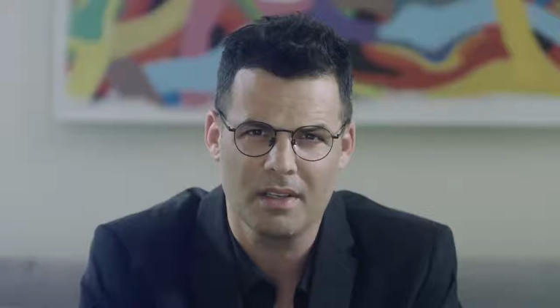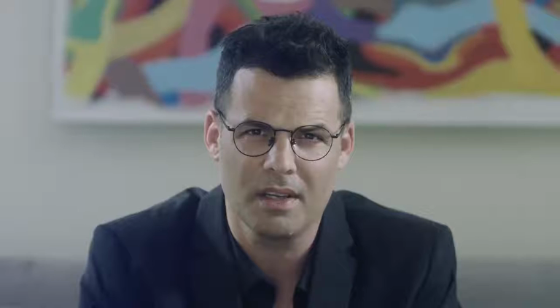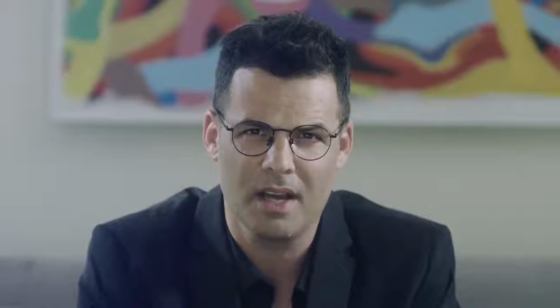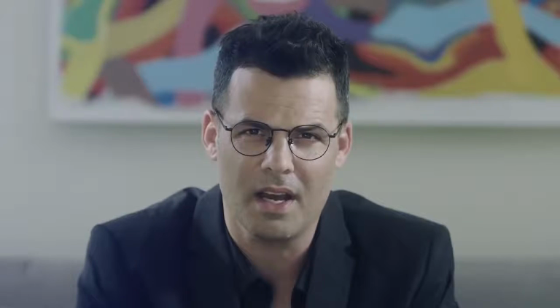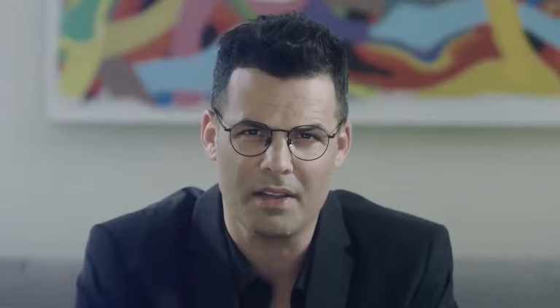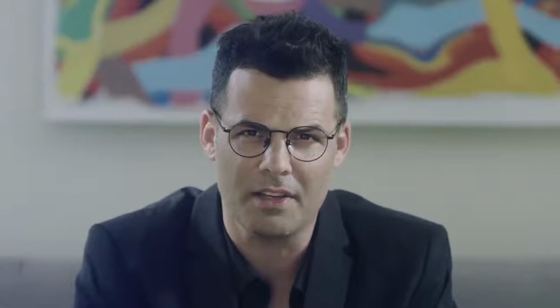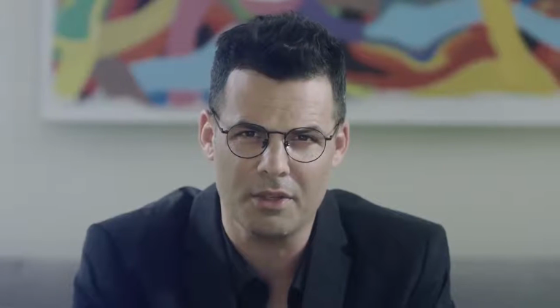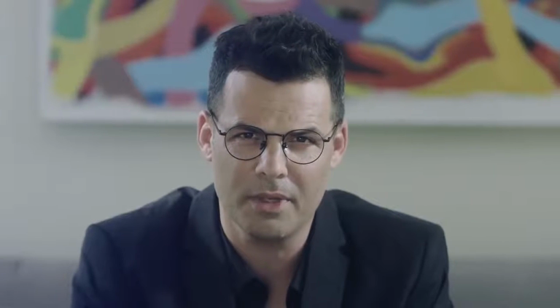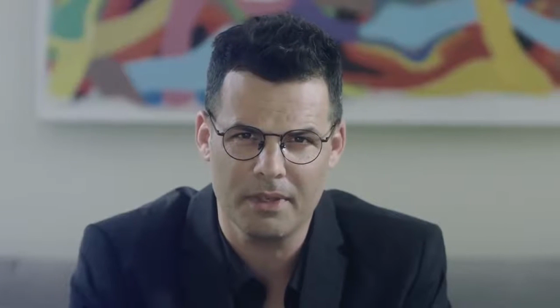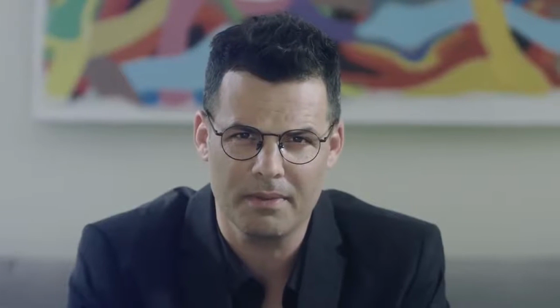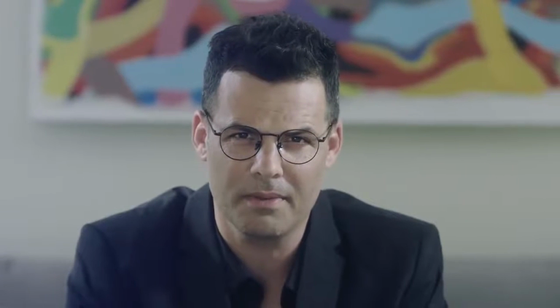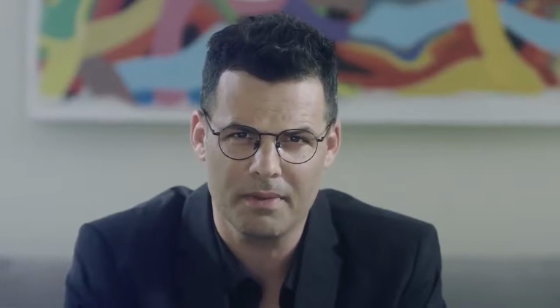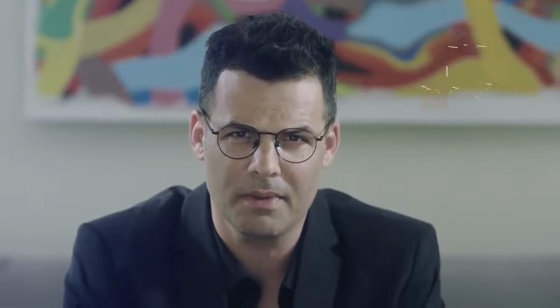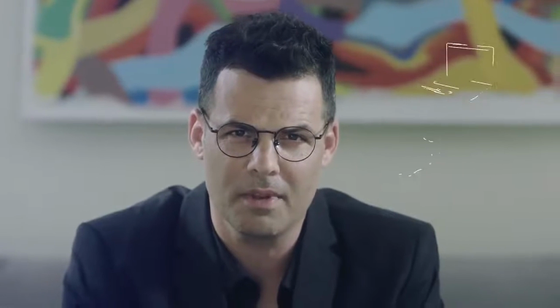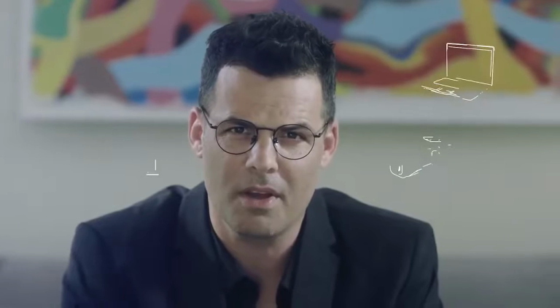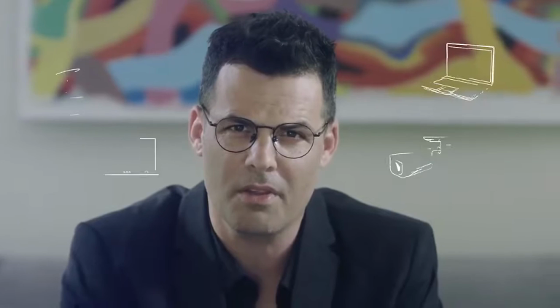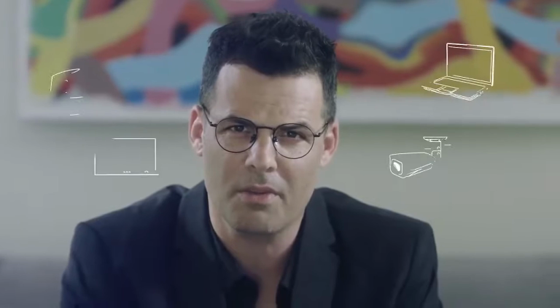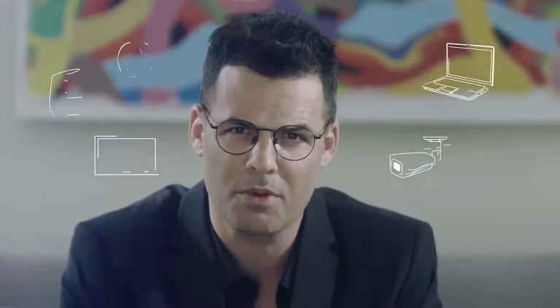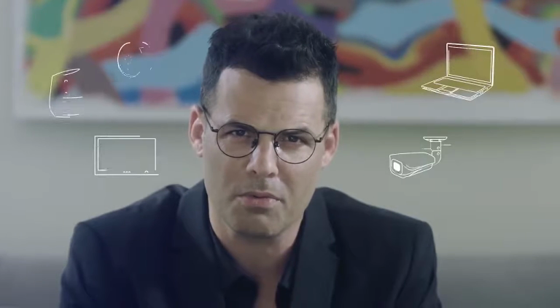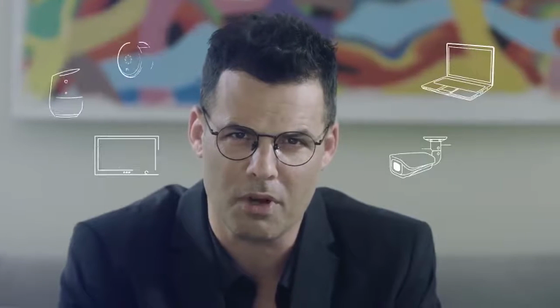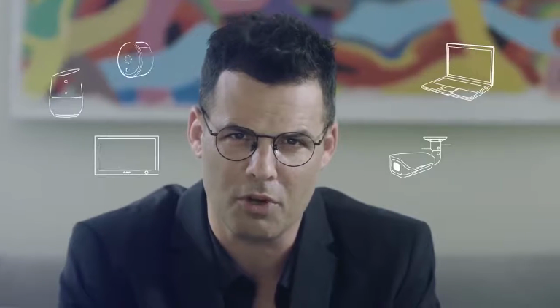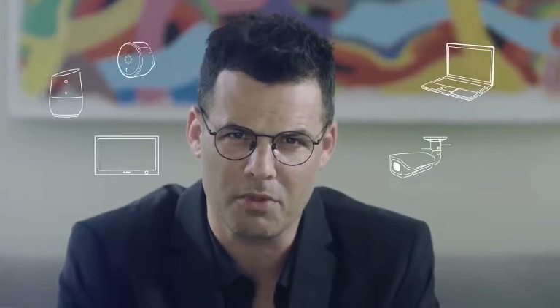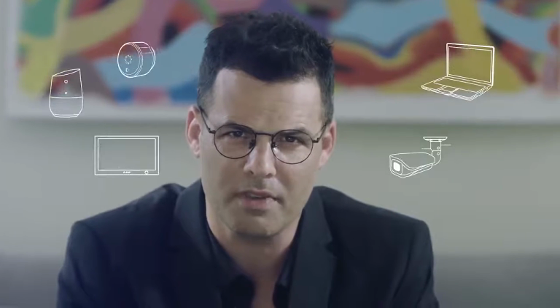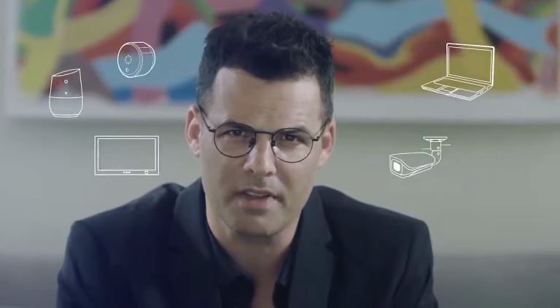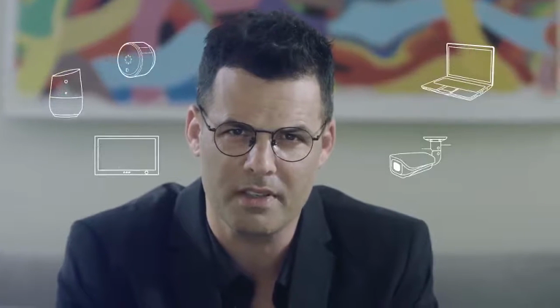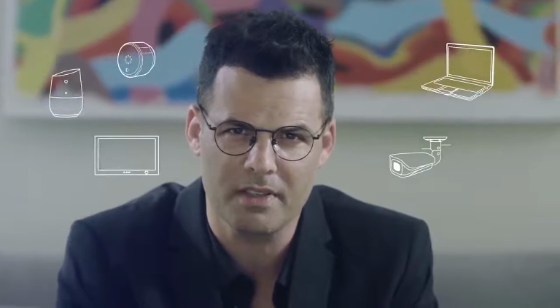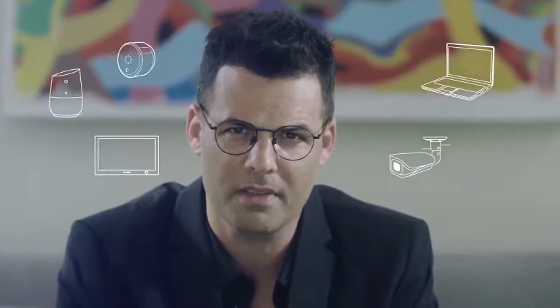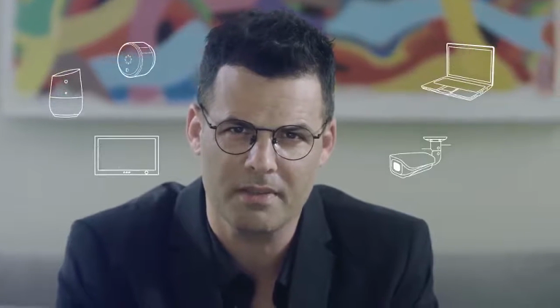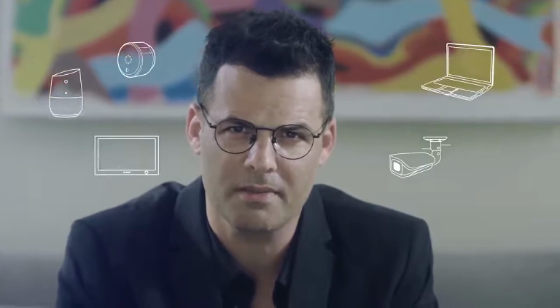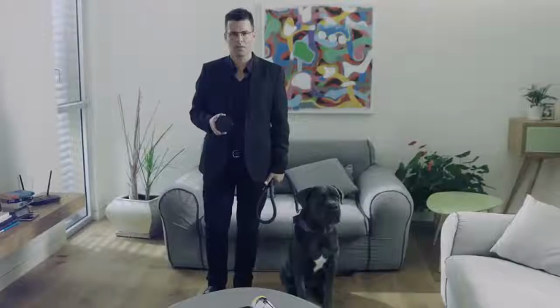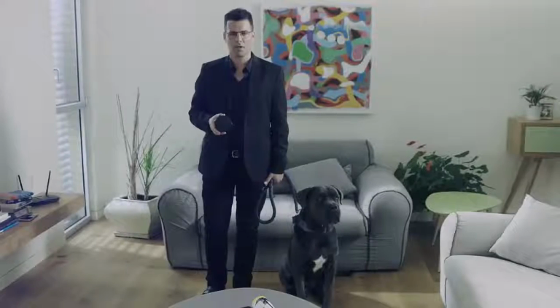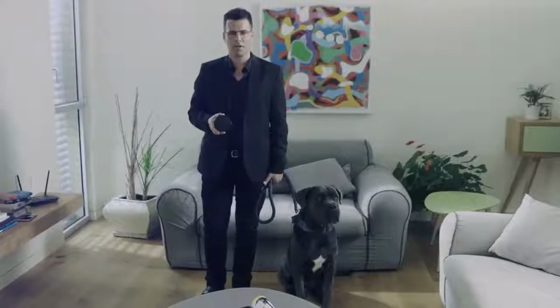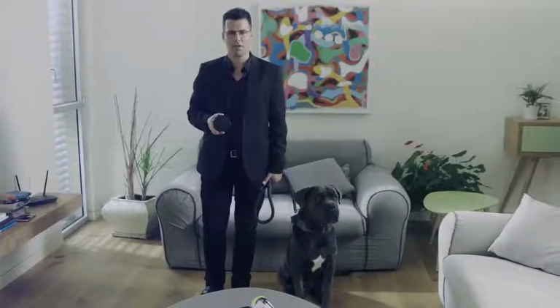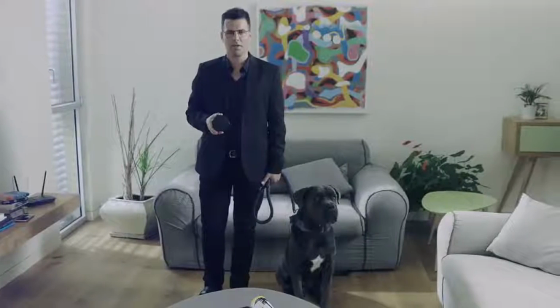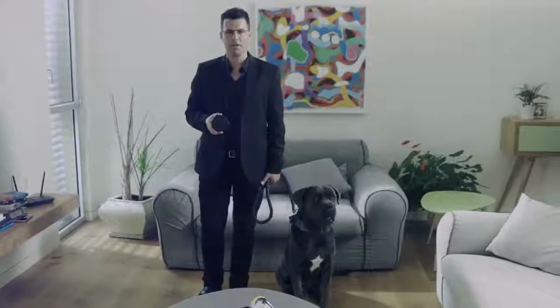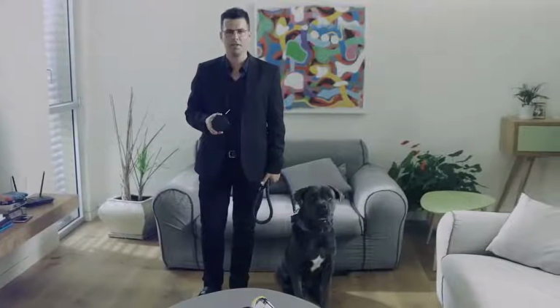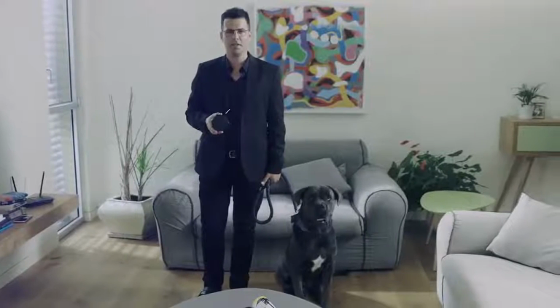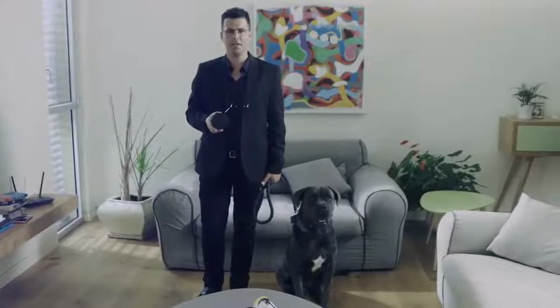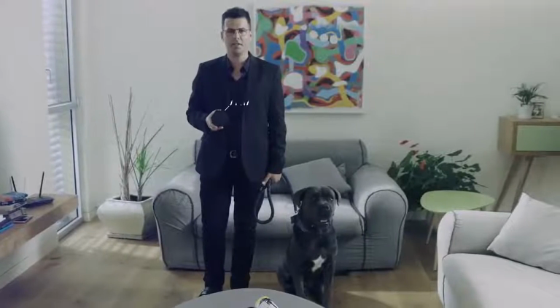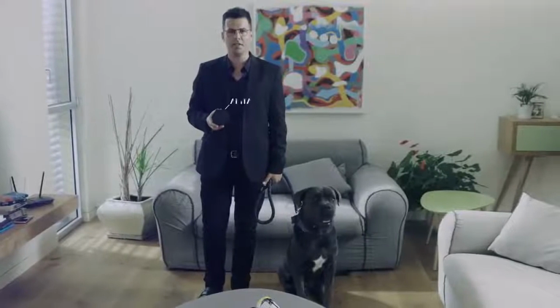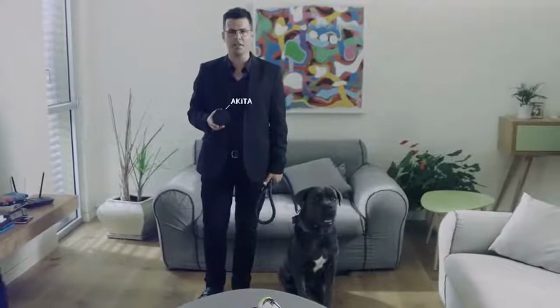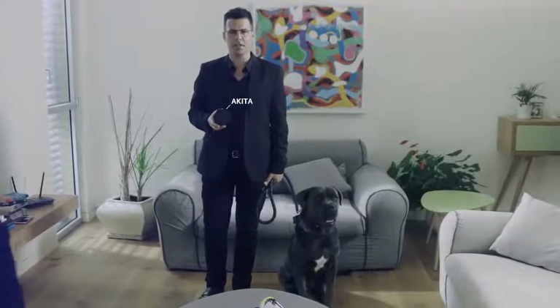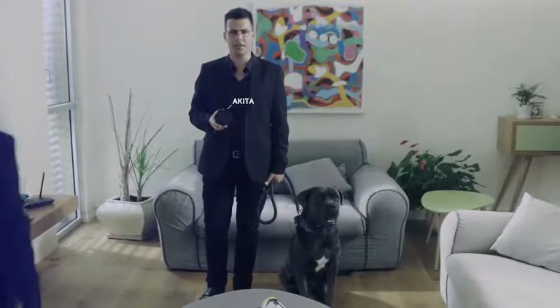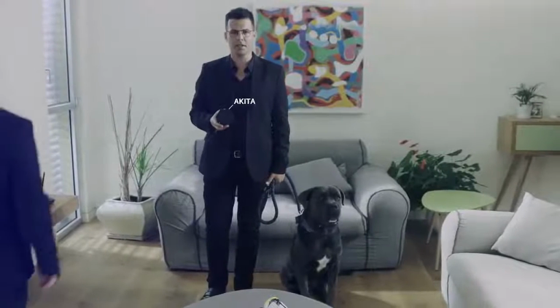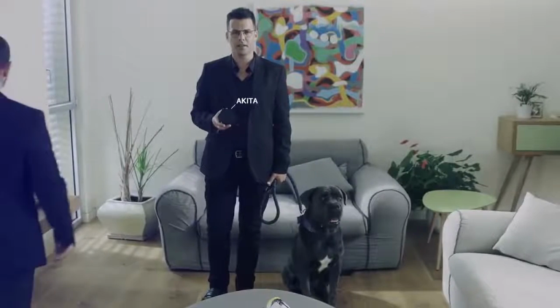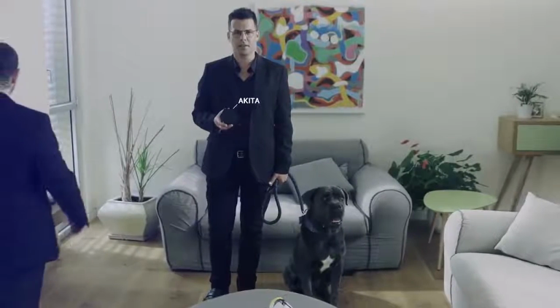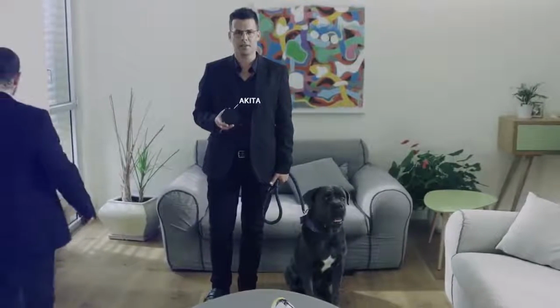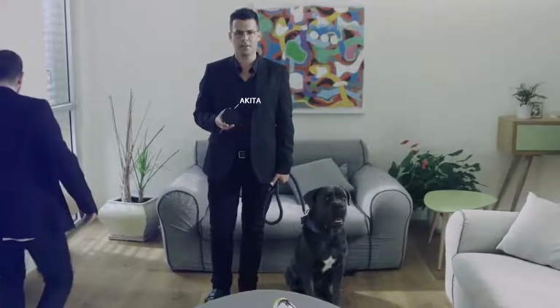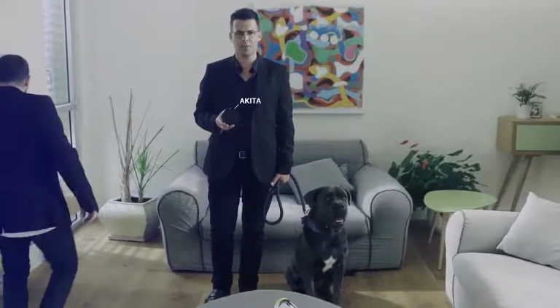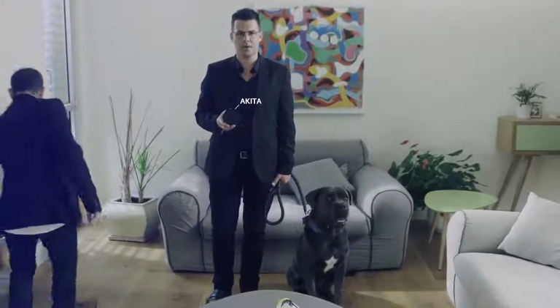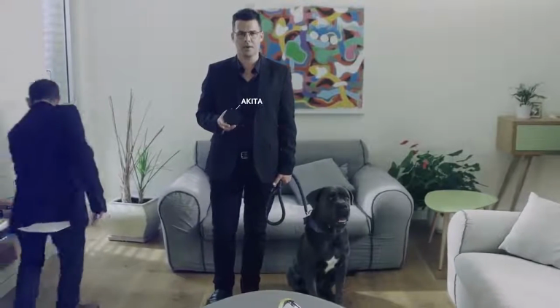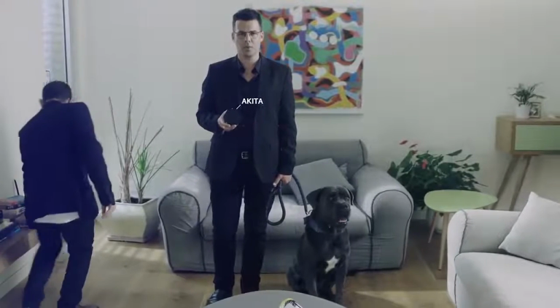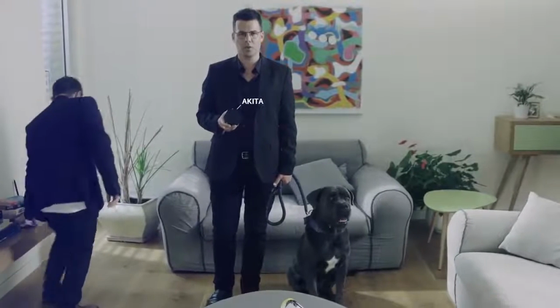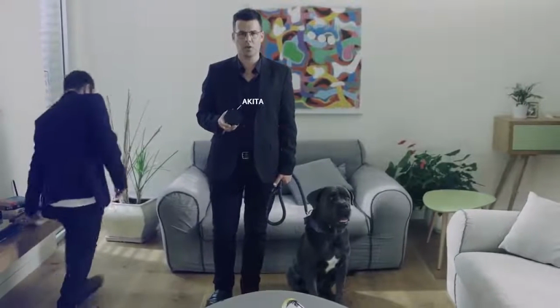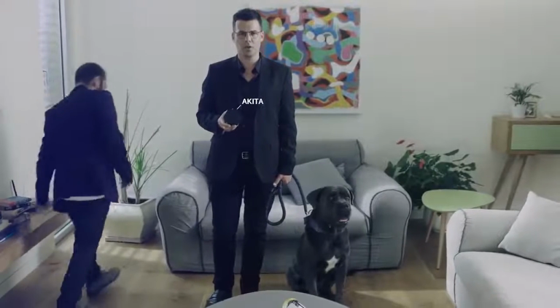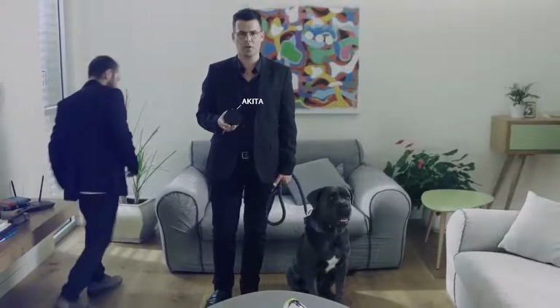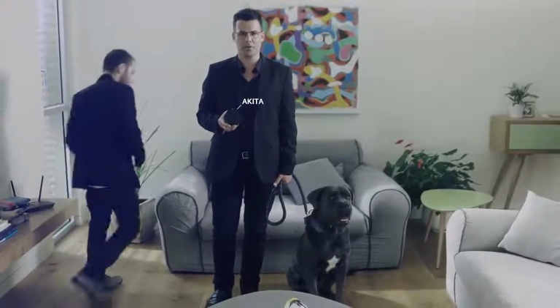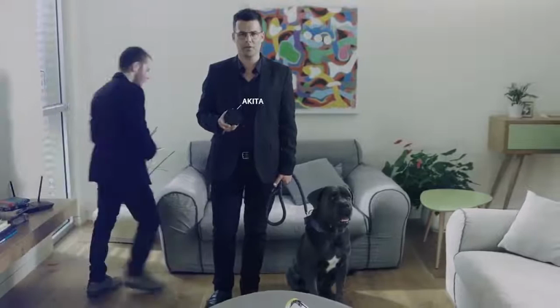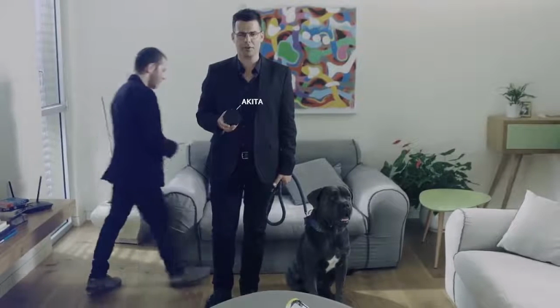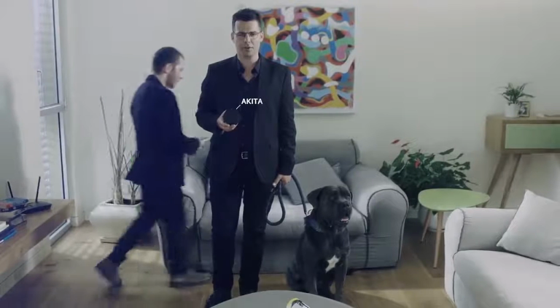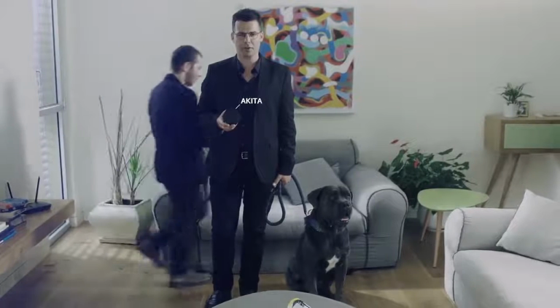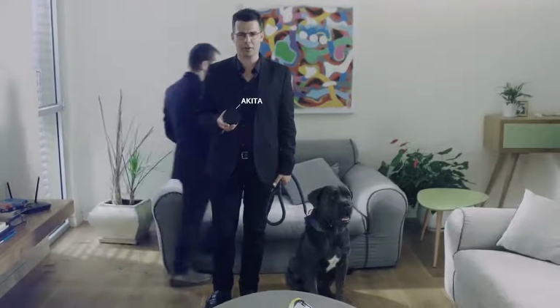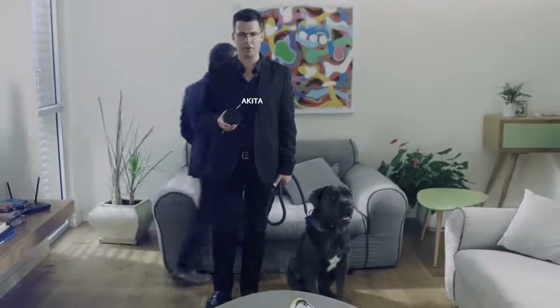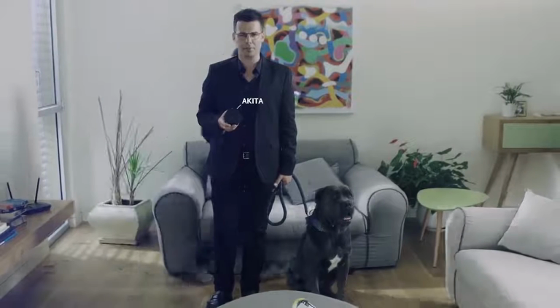How do they do it? Through smart home devices. This is Akita, the smartest watchdog for your smart home.